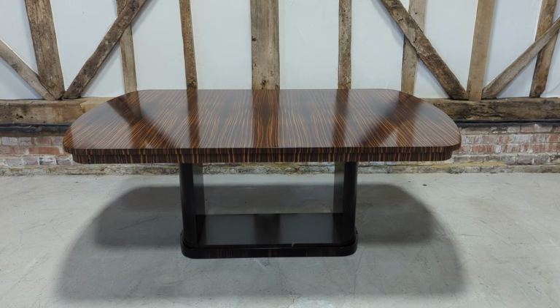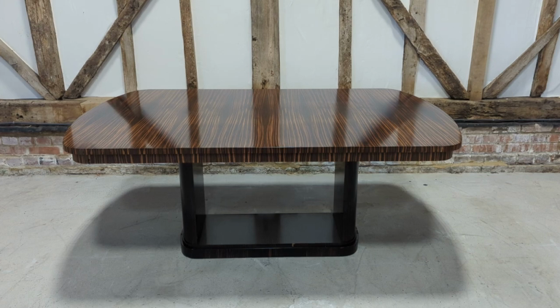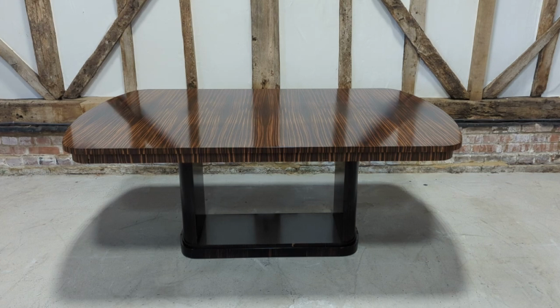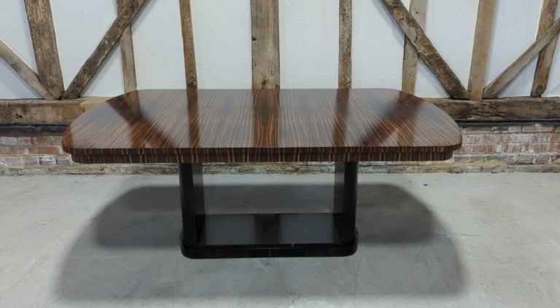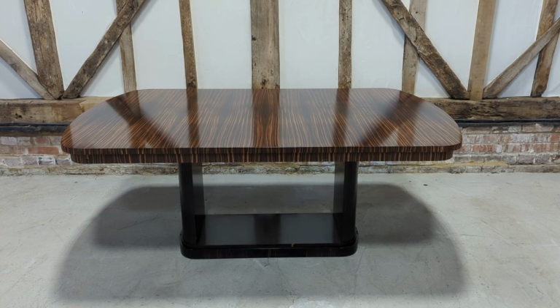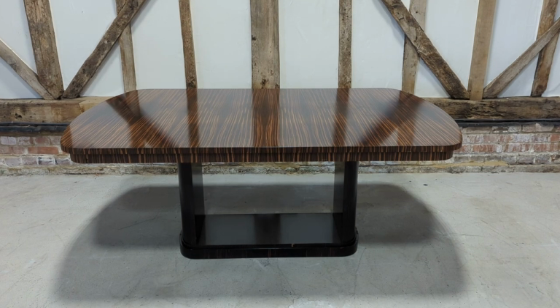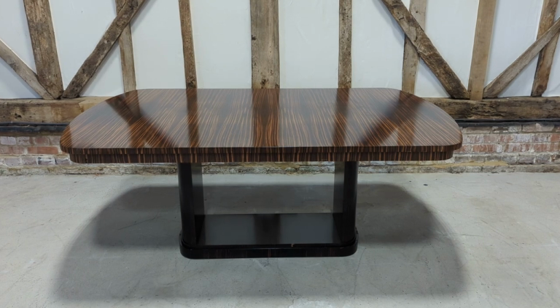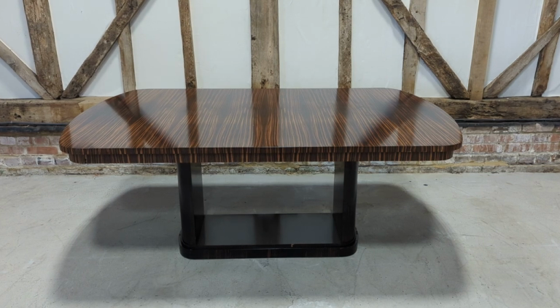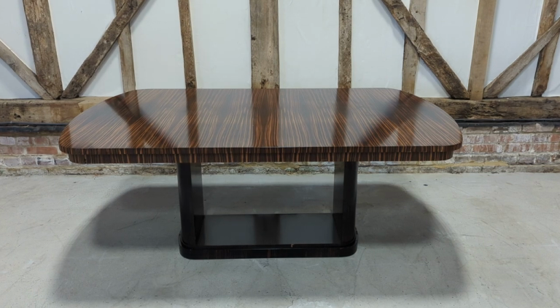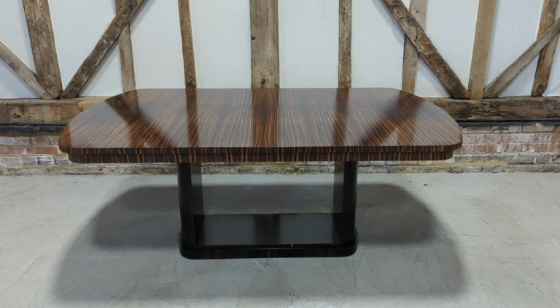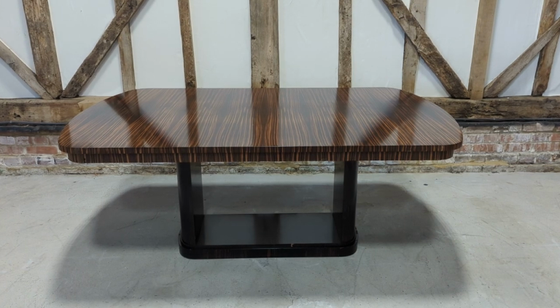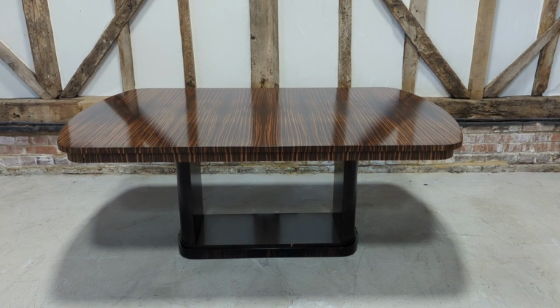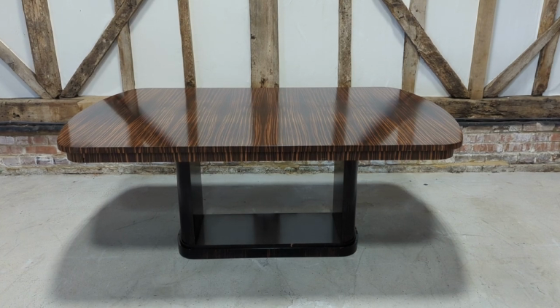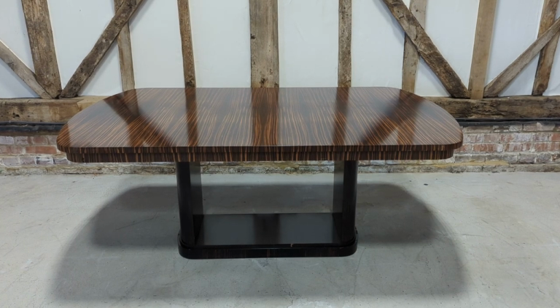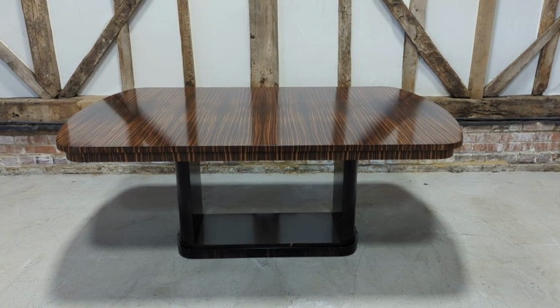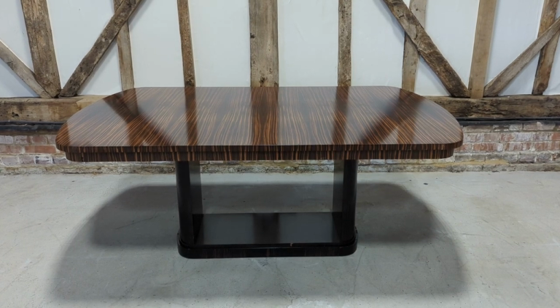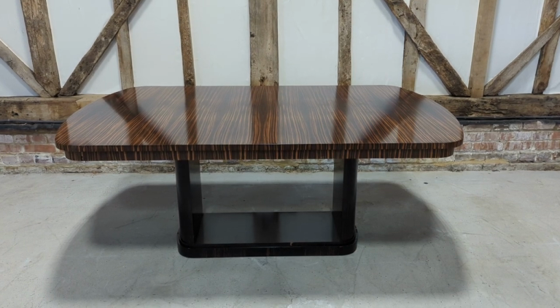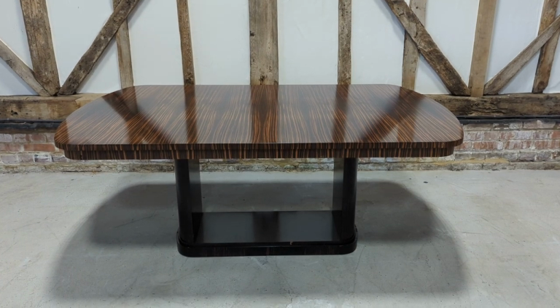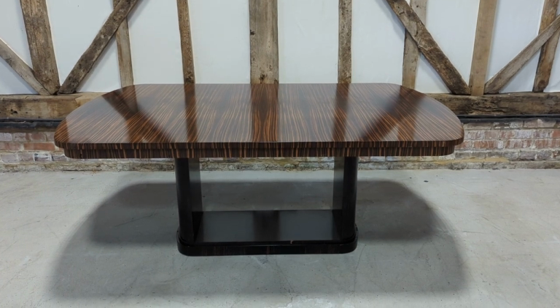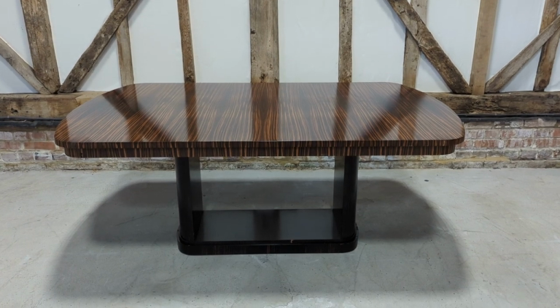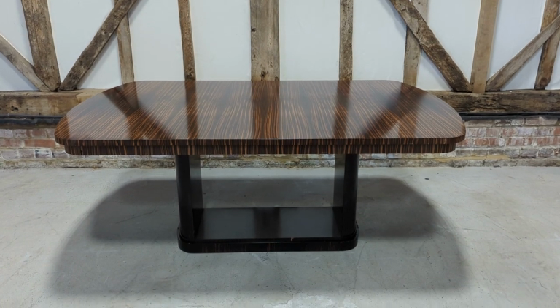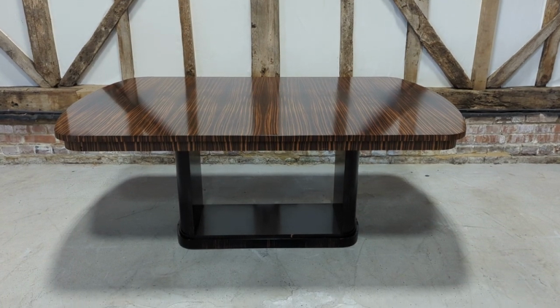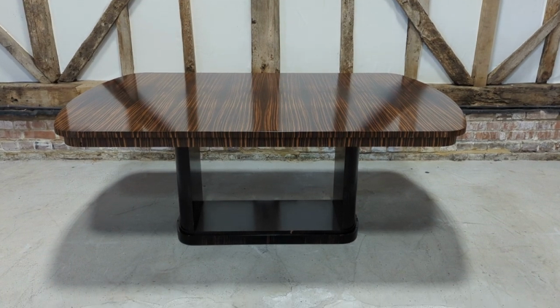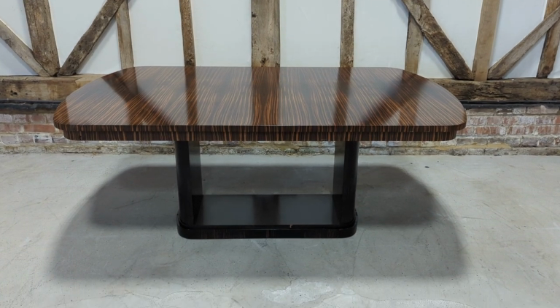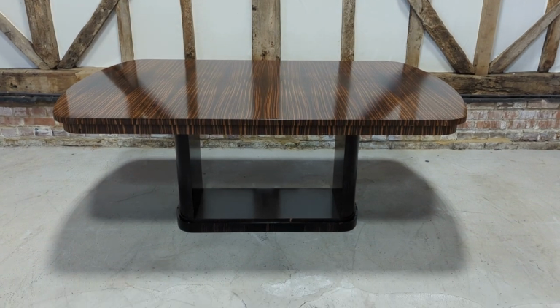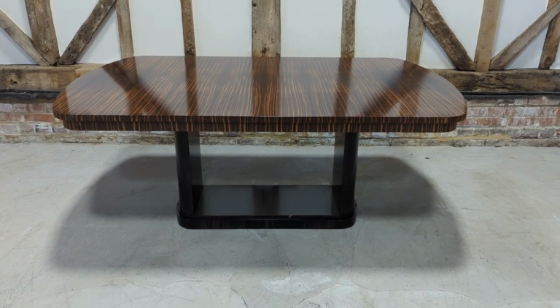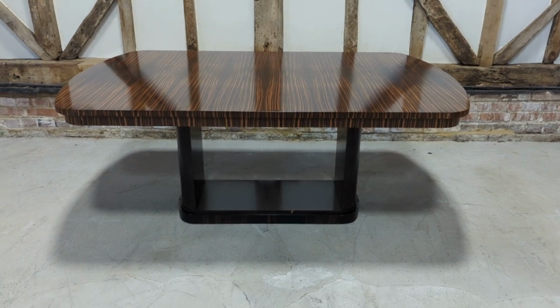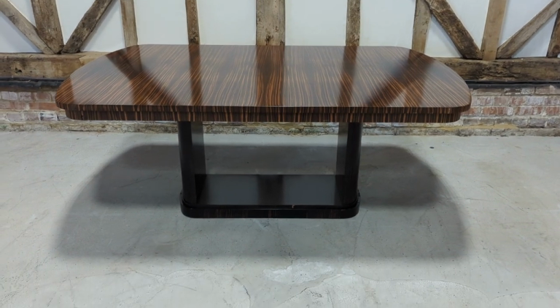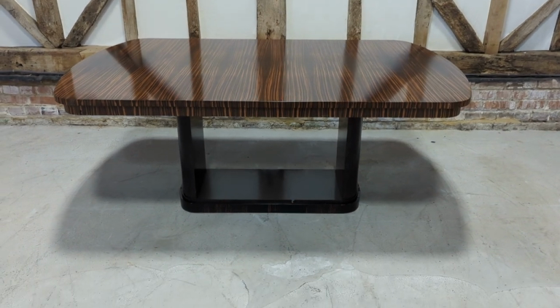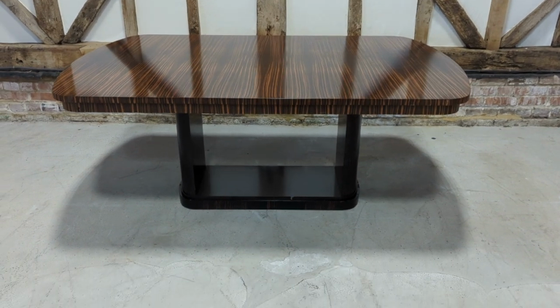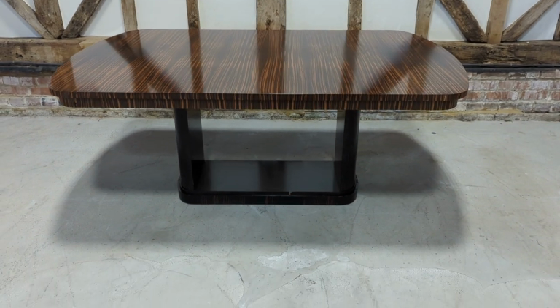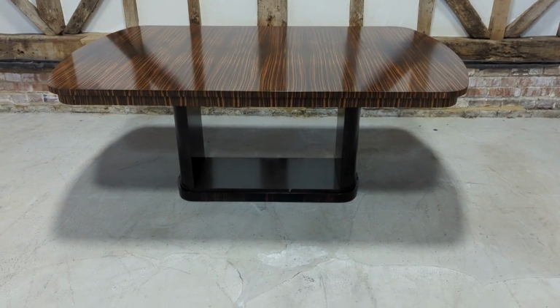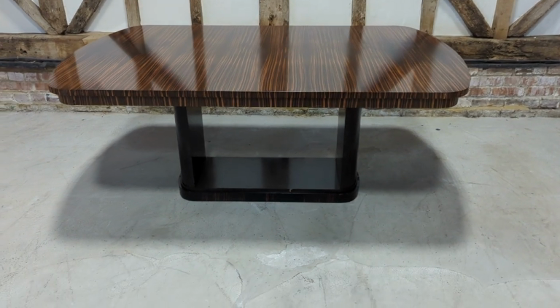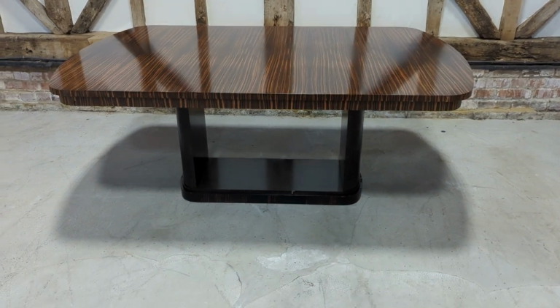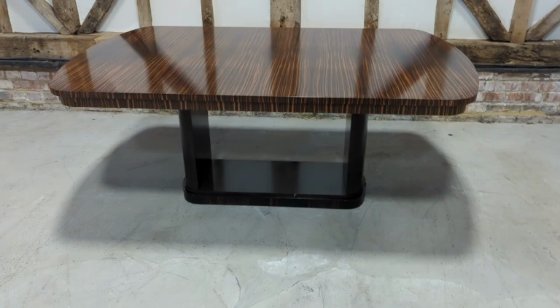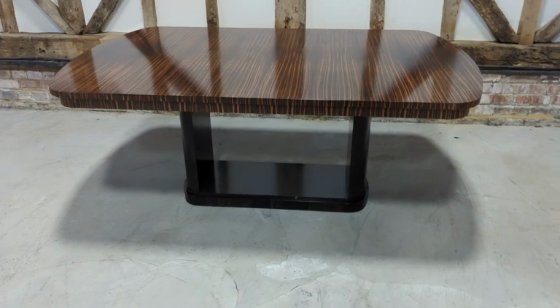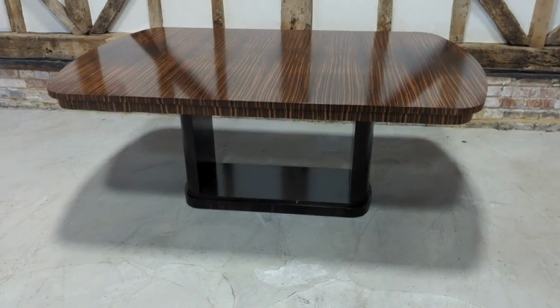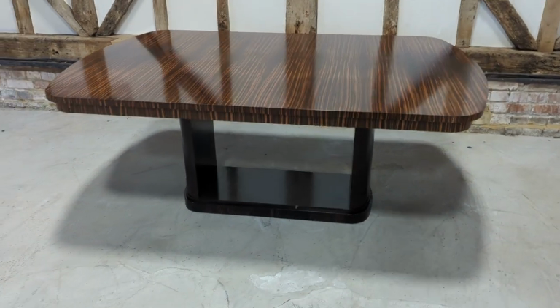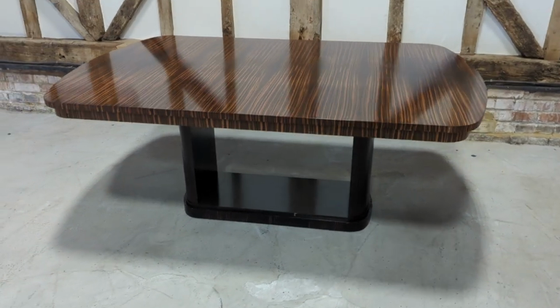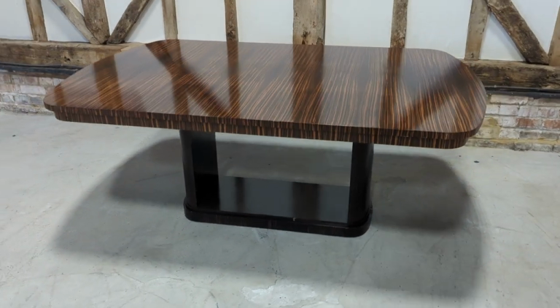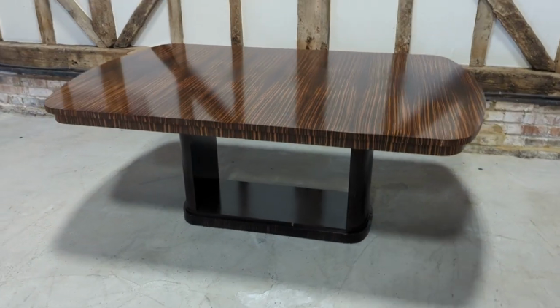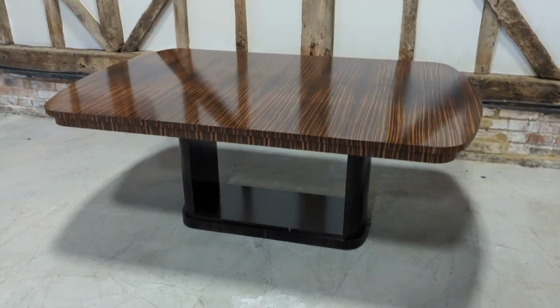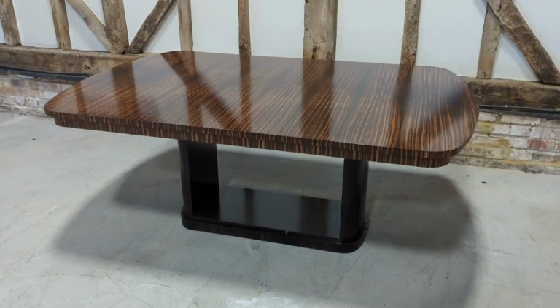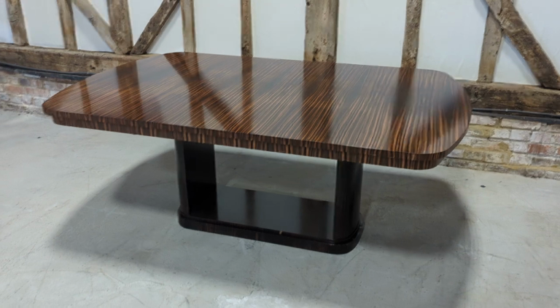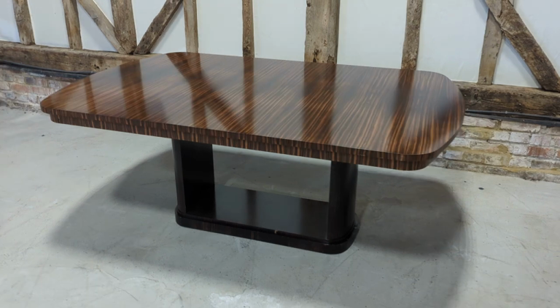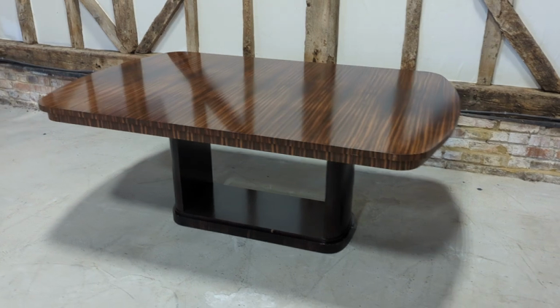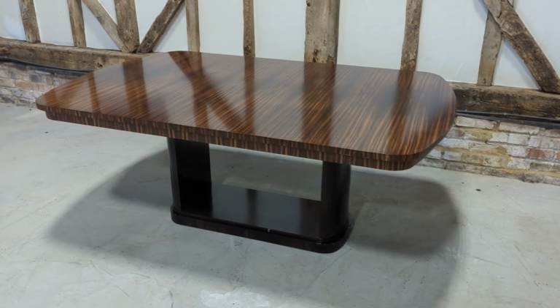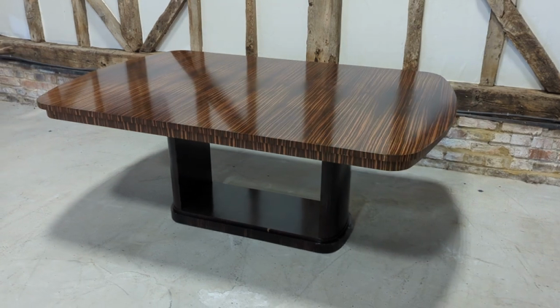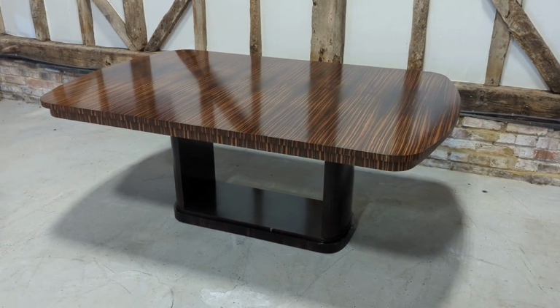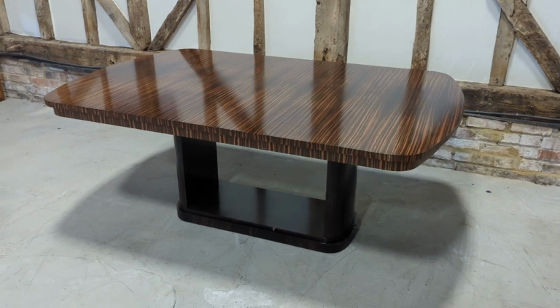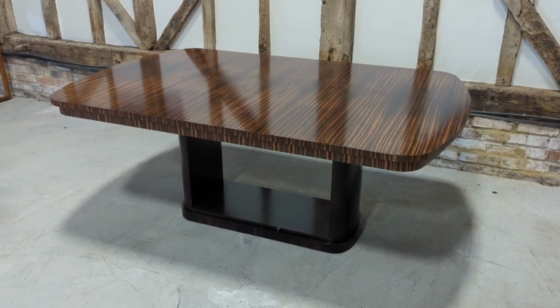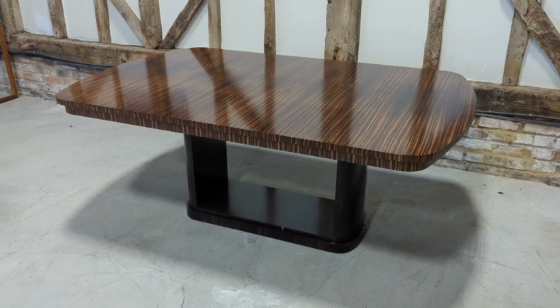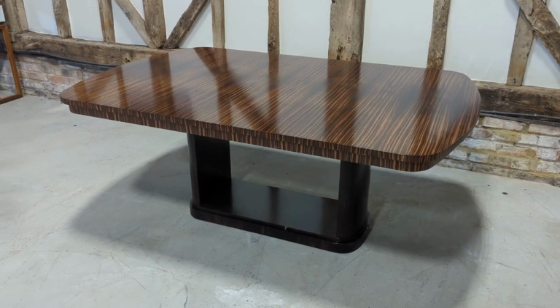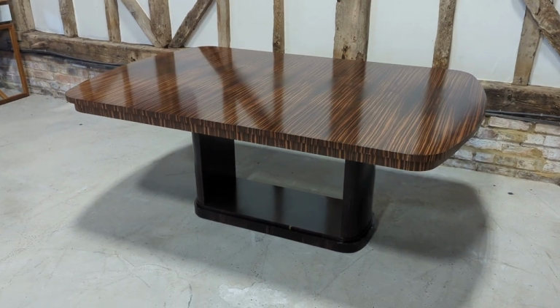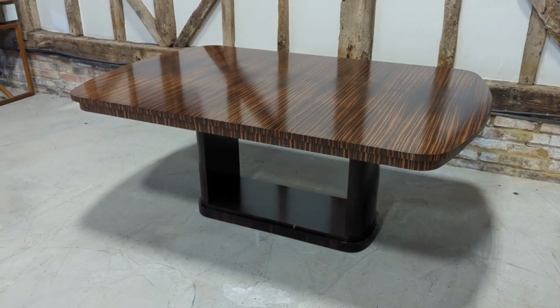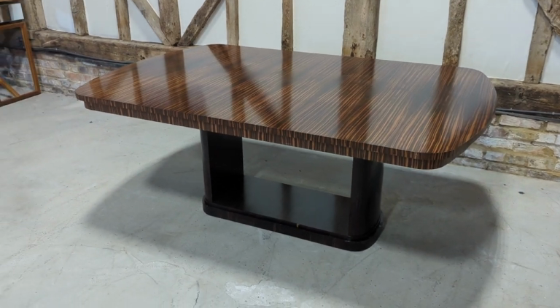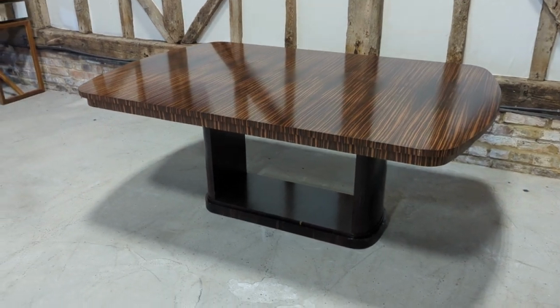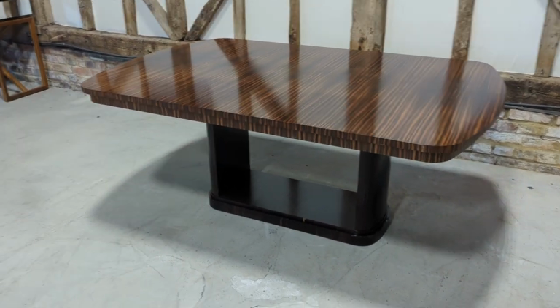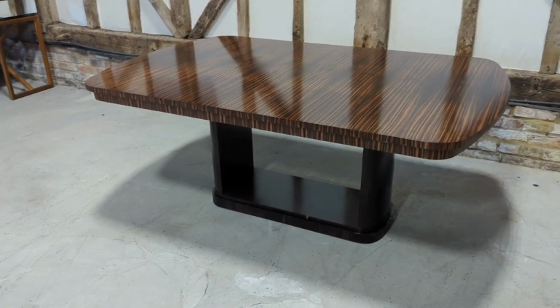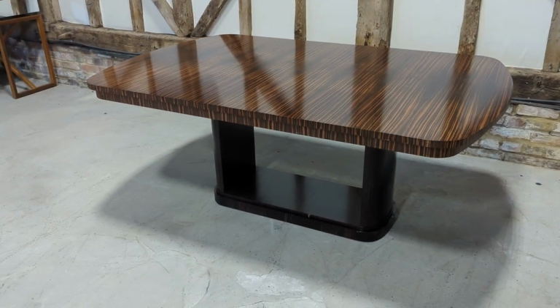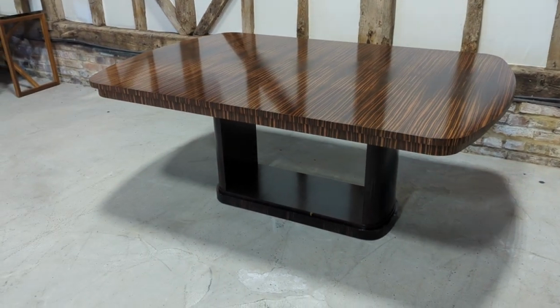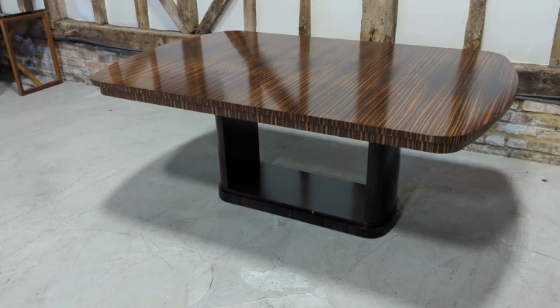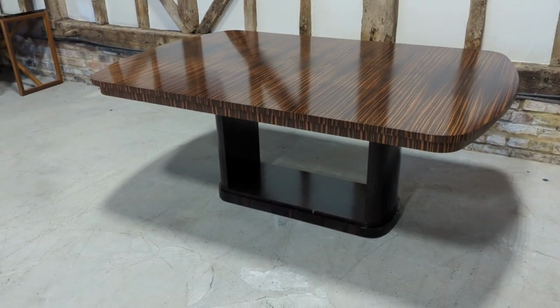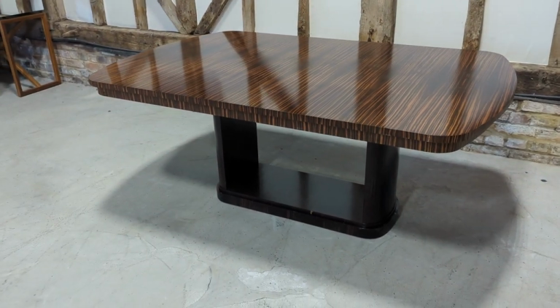Welcome to the Designer Furniture Company. In the showroom today we have this spectacular Zebrano dining table.